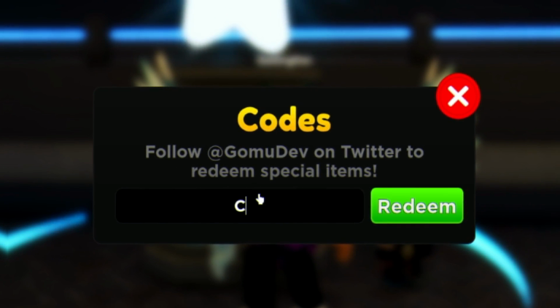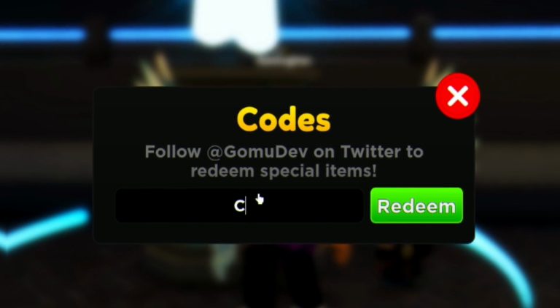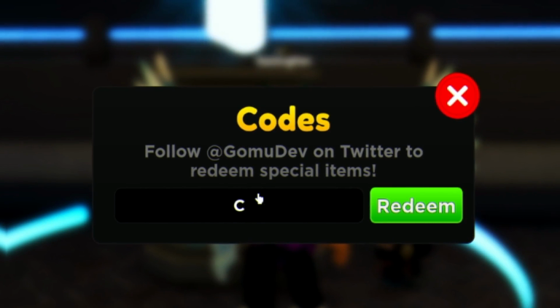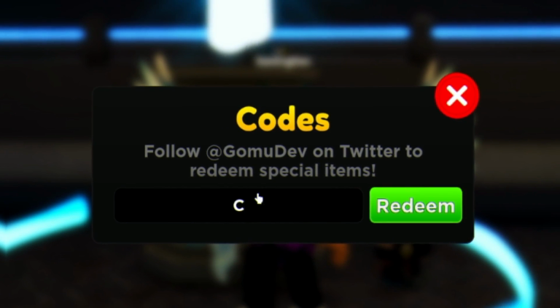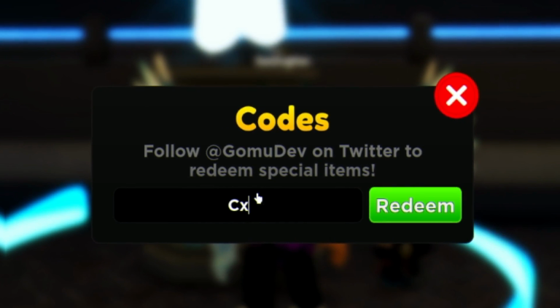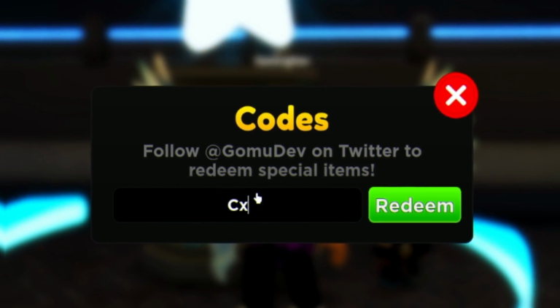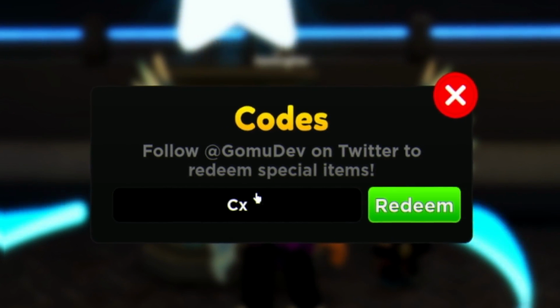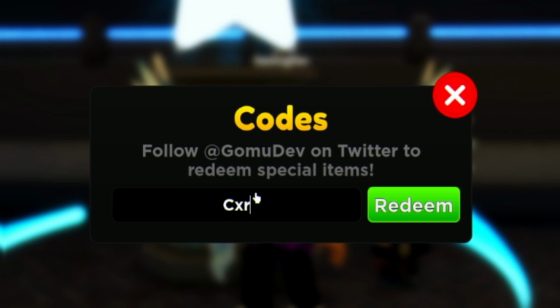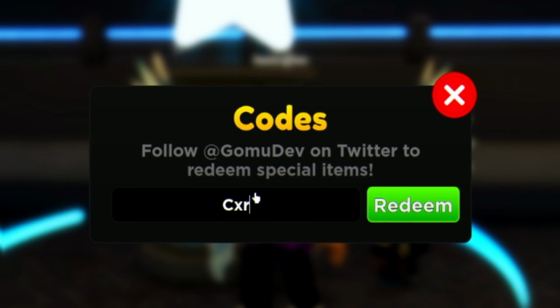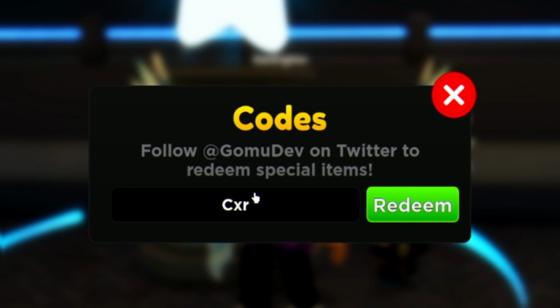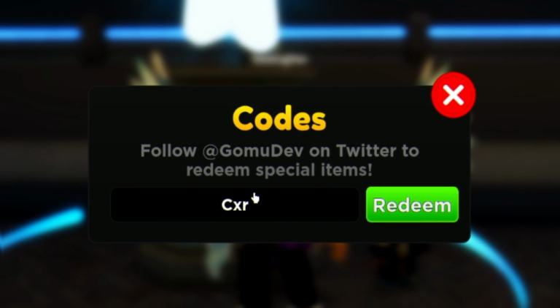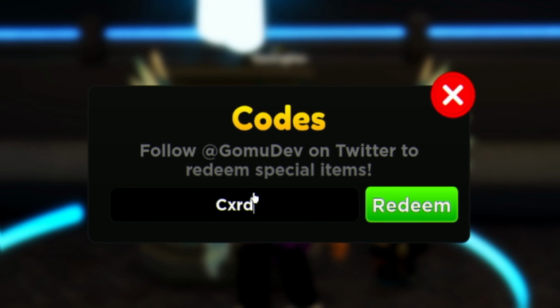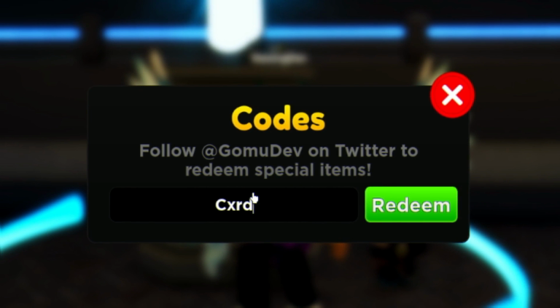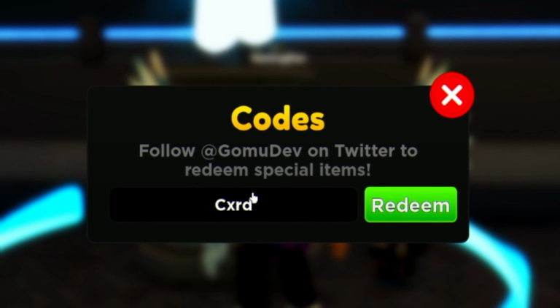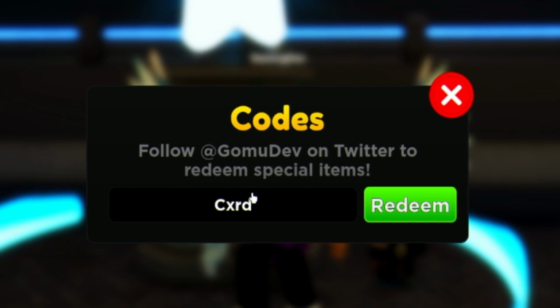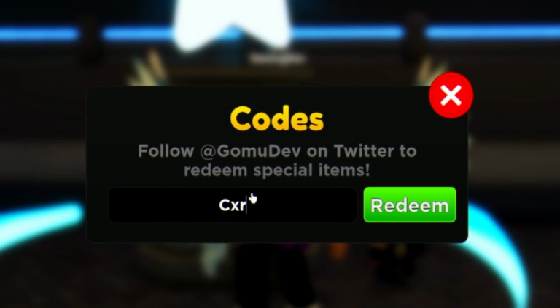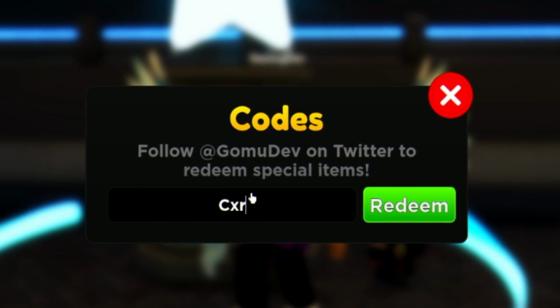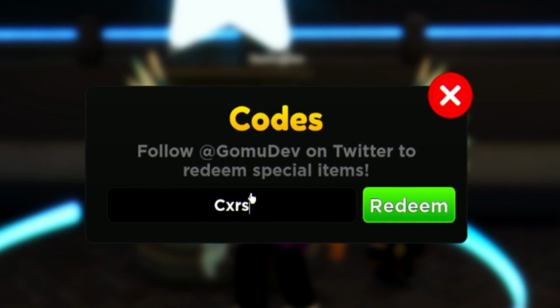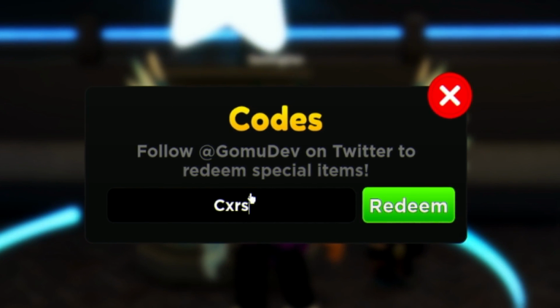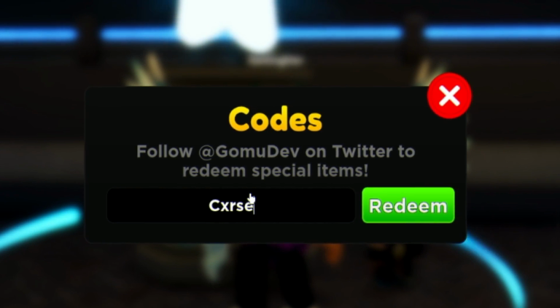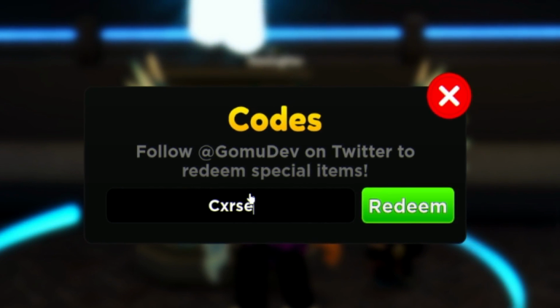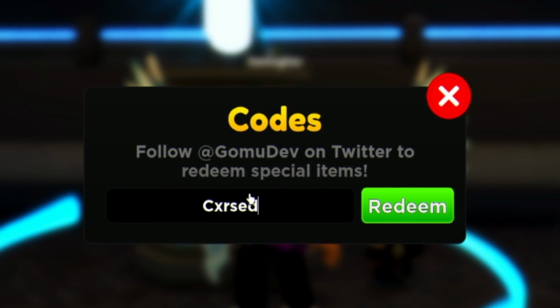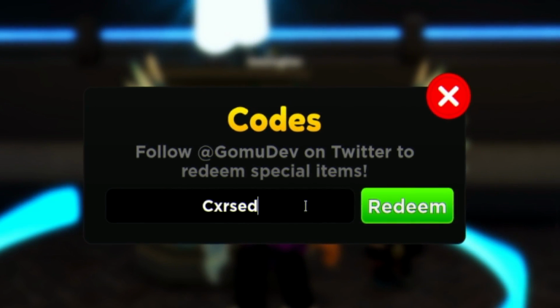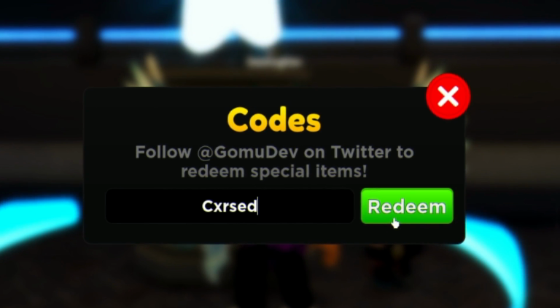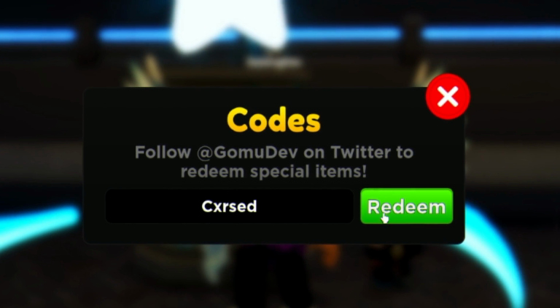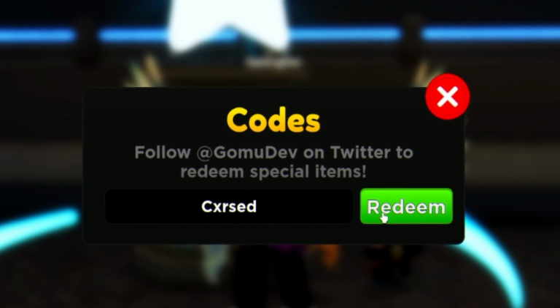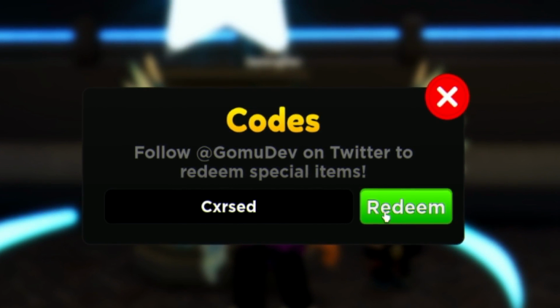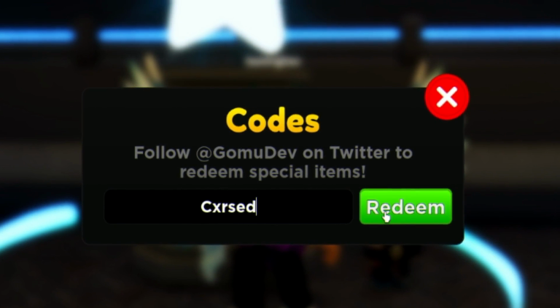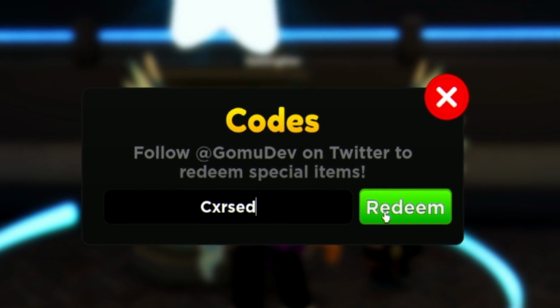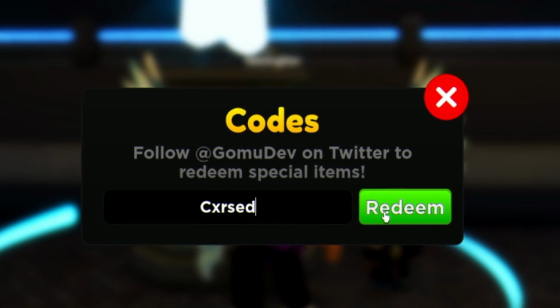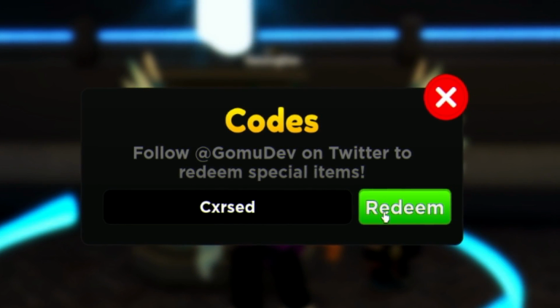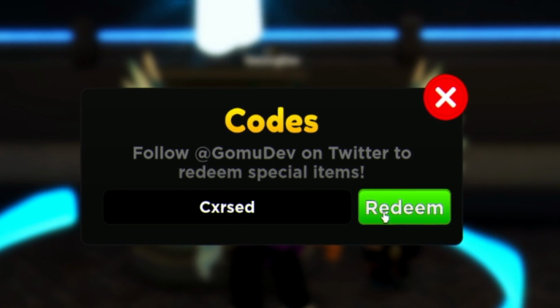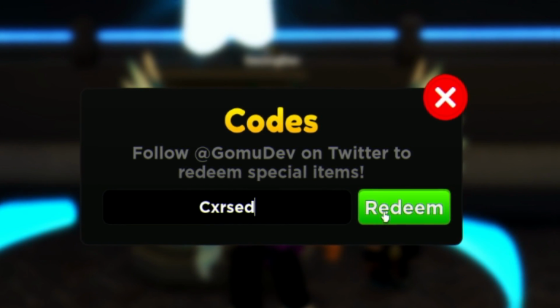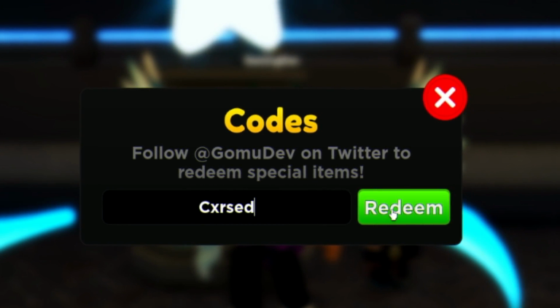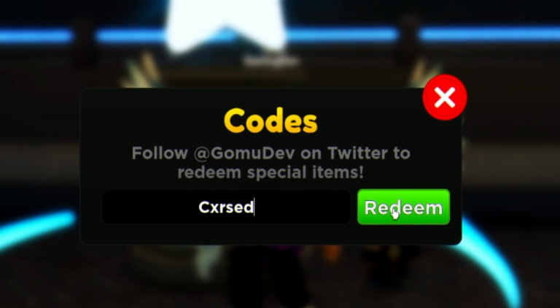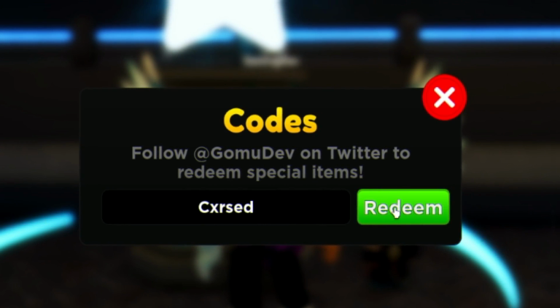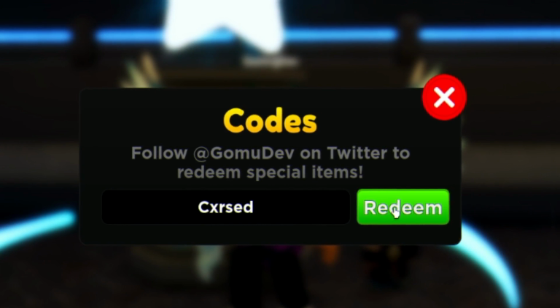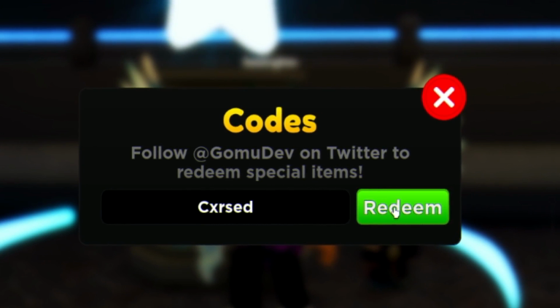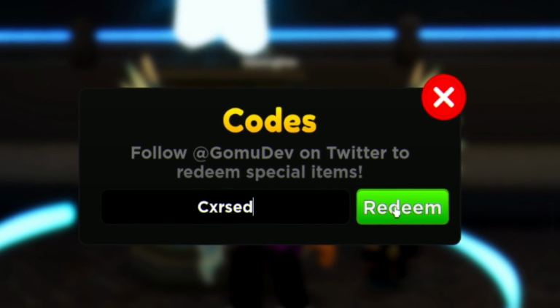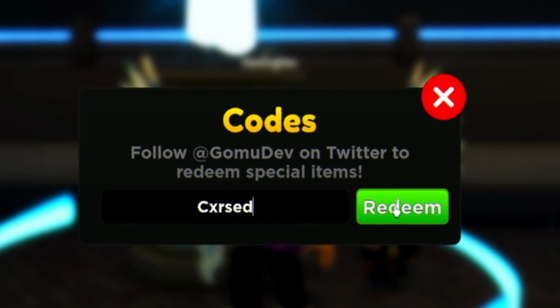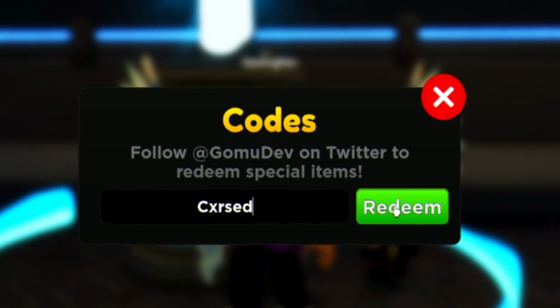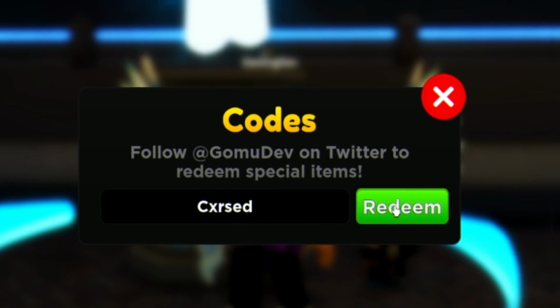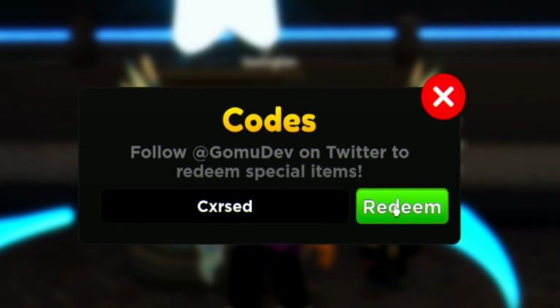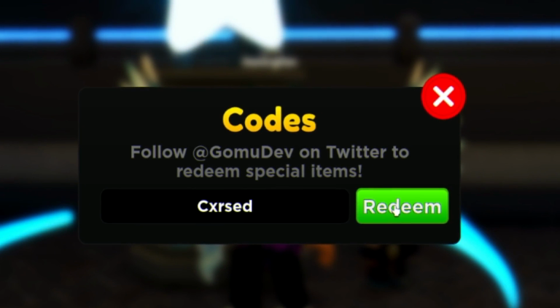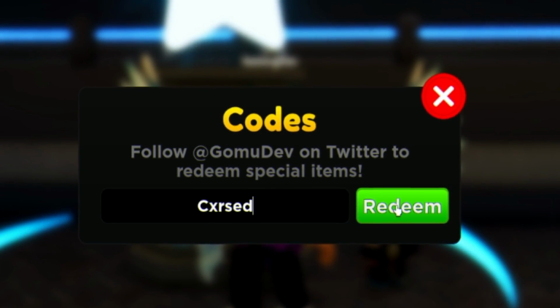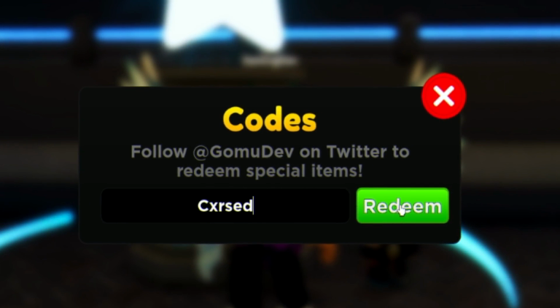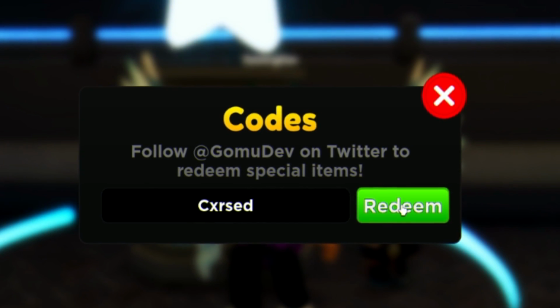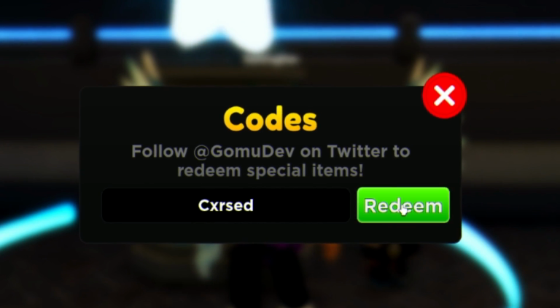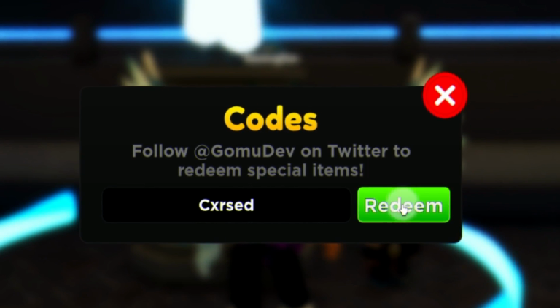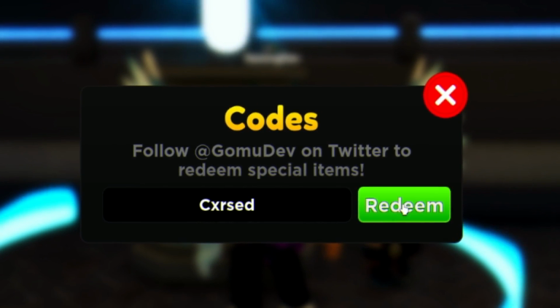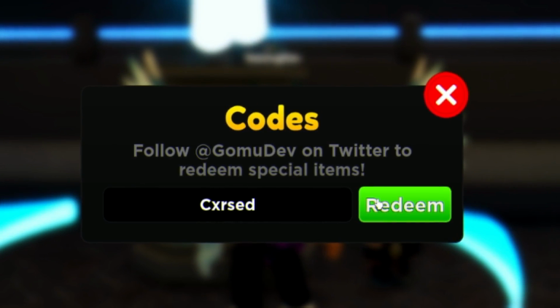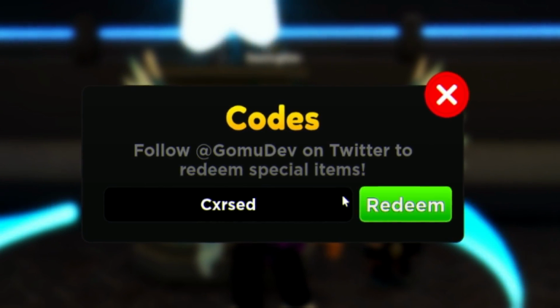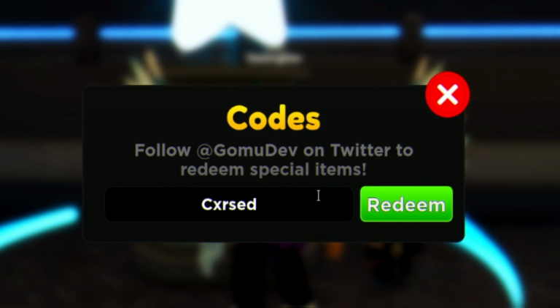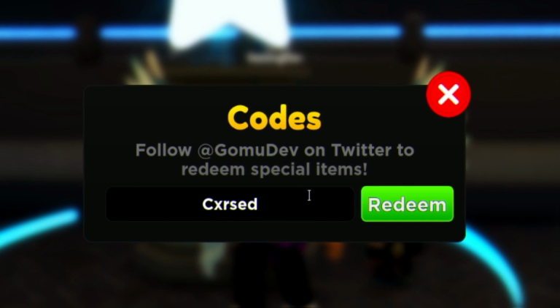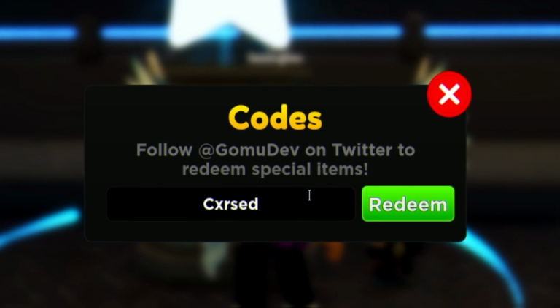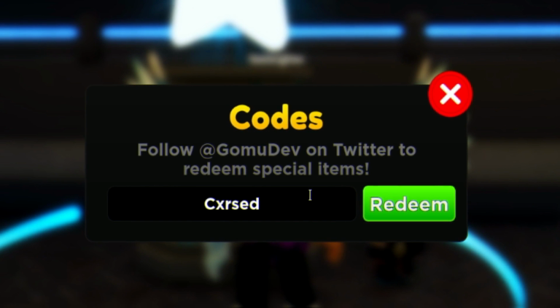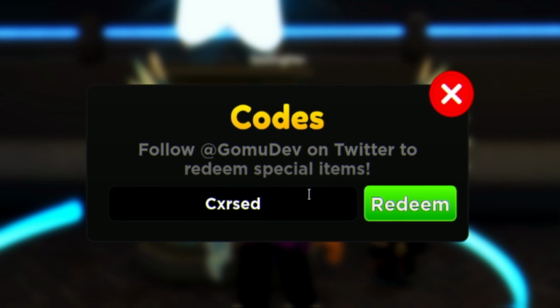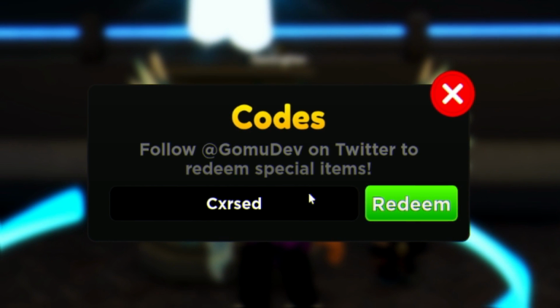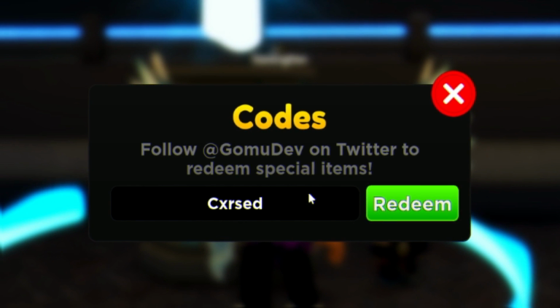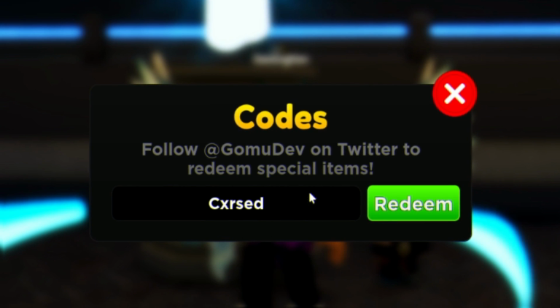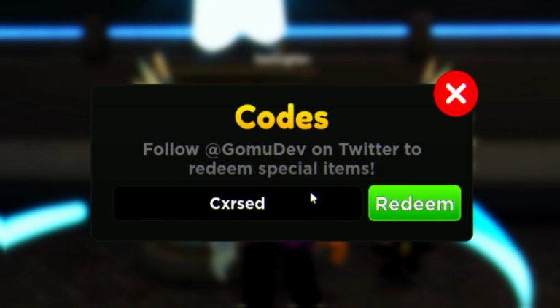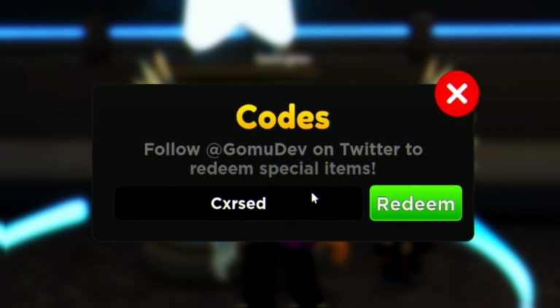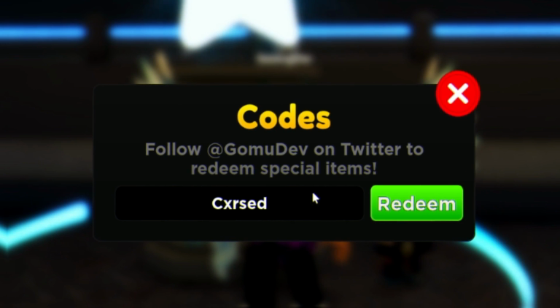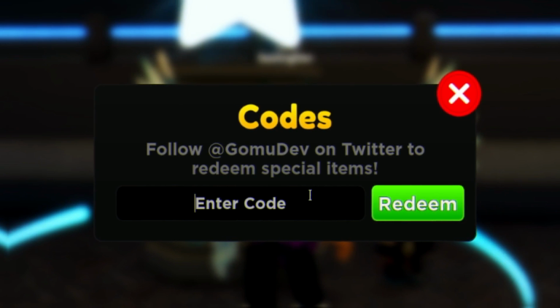Next, redeem the code CXRSSET — C-X-R-S-S-E-T. That one gives you another summon ticket.